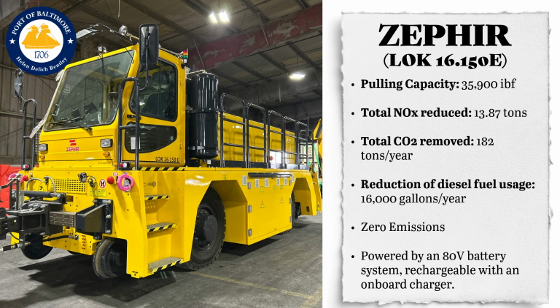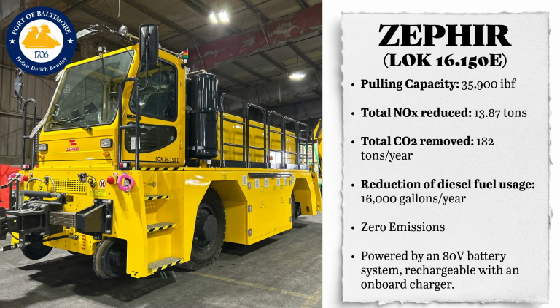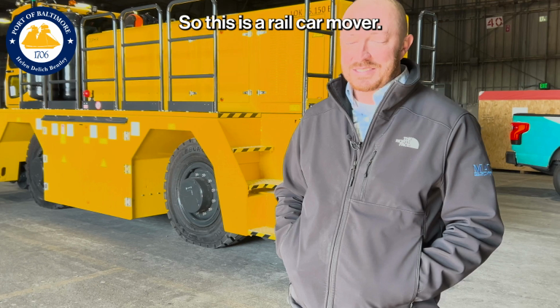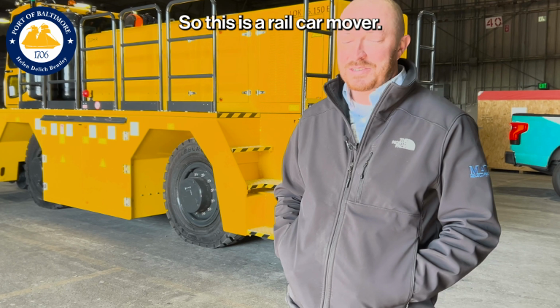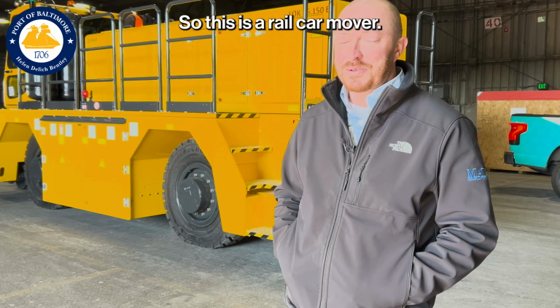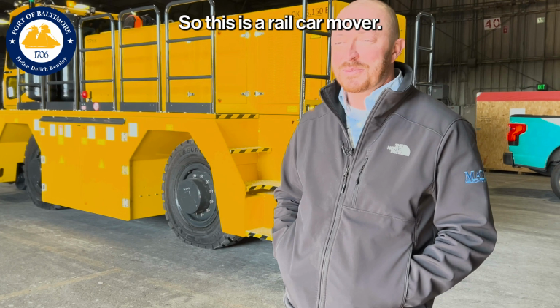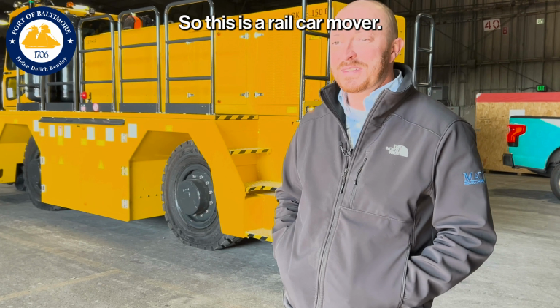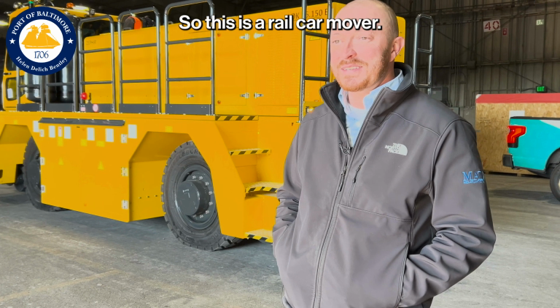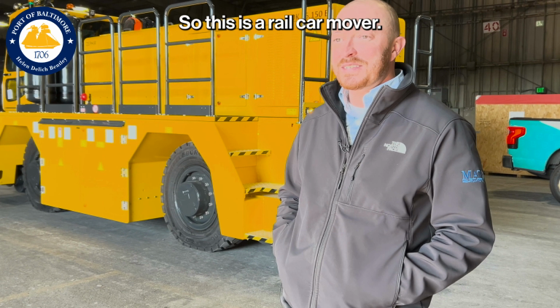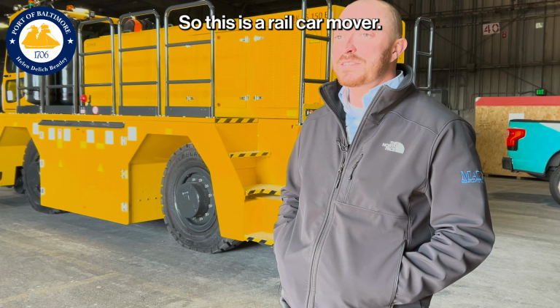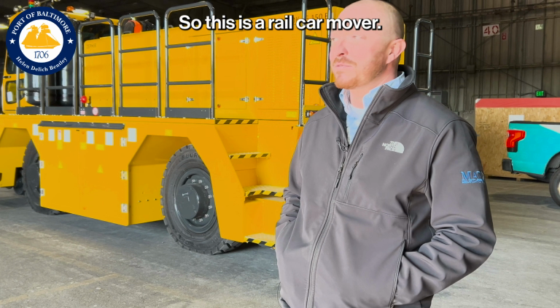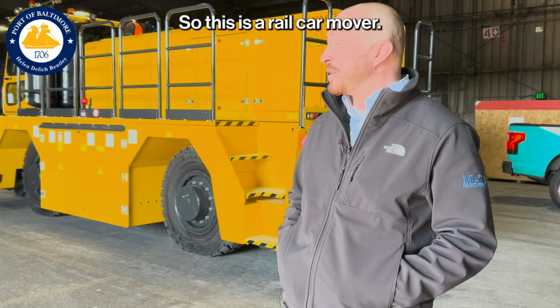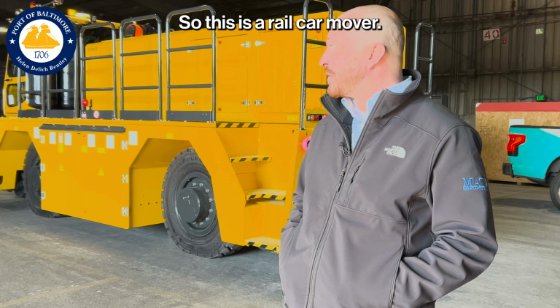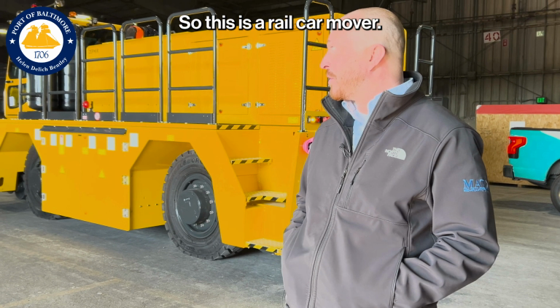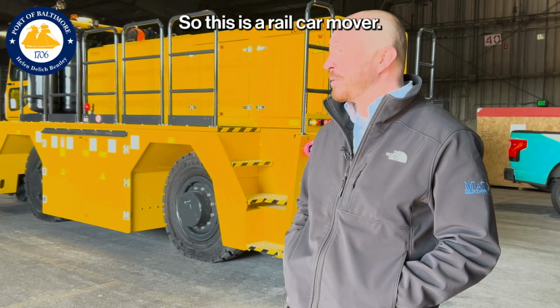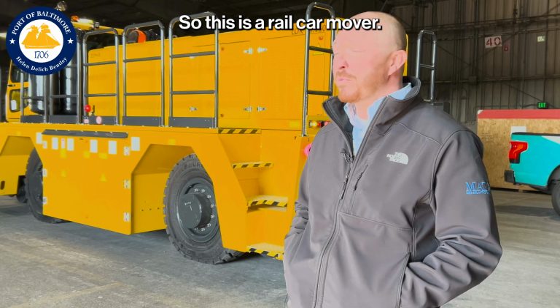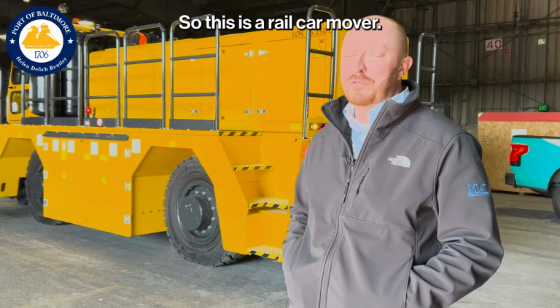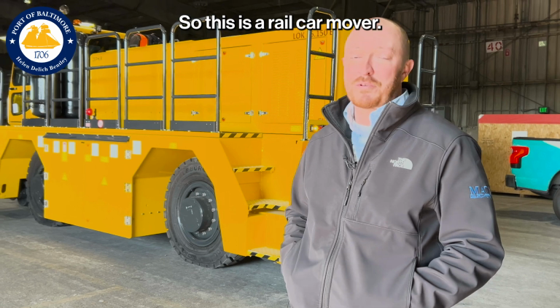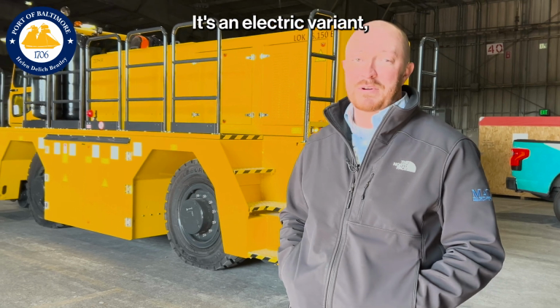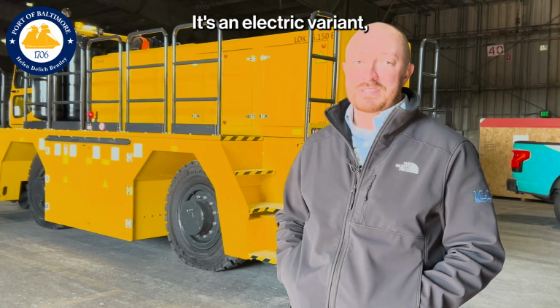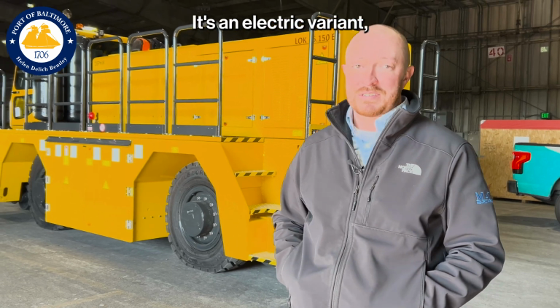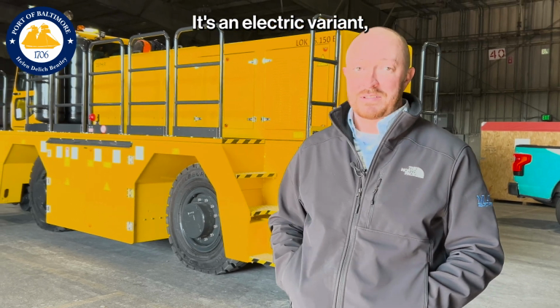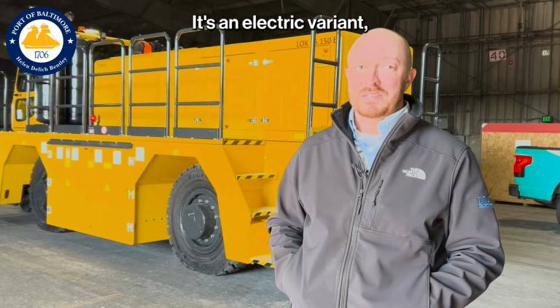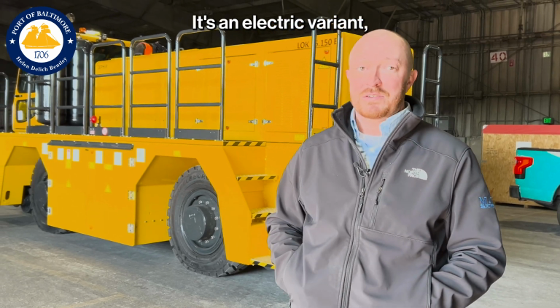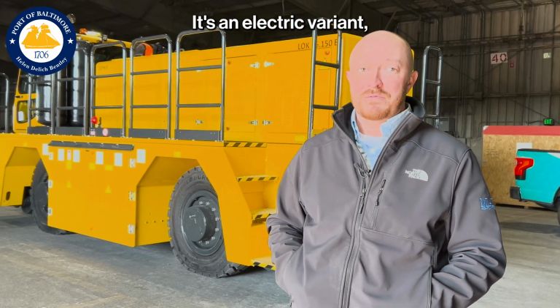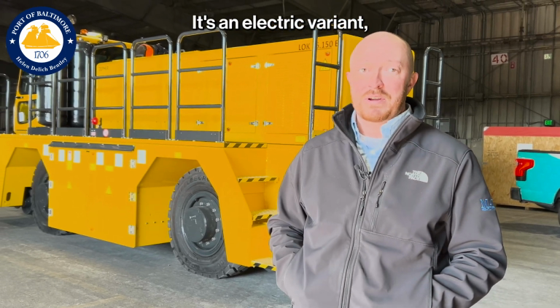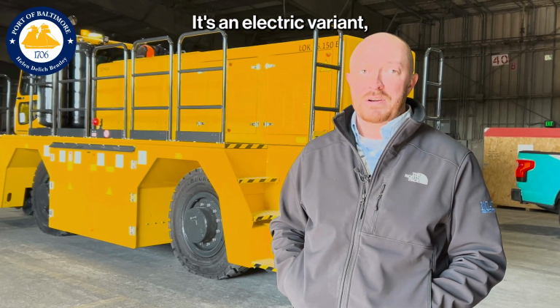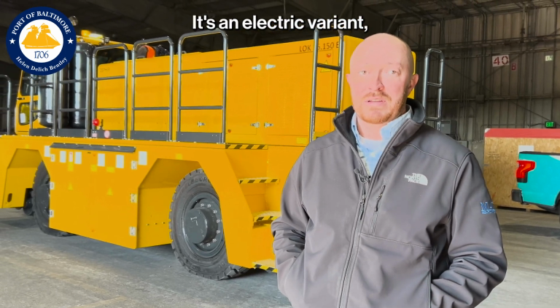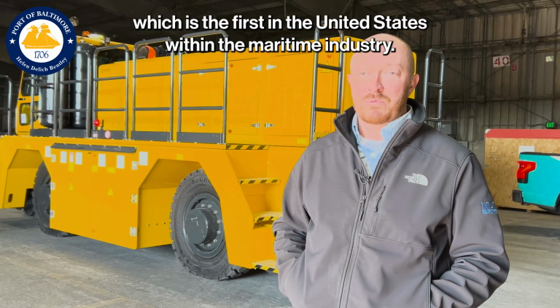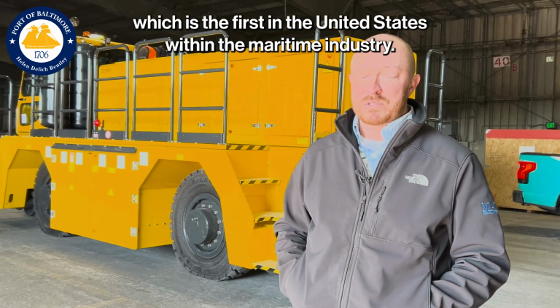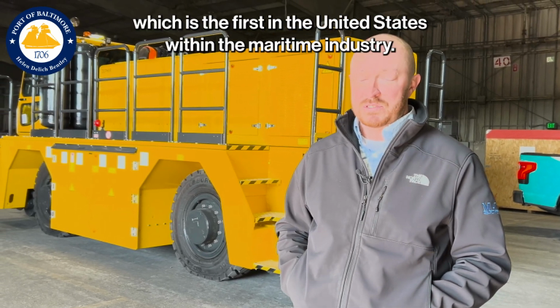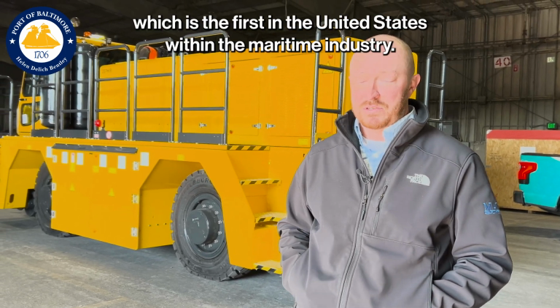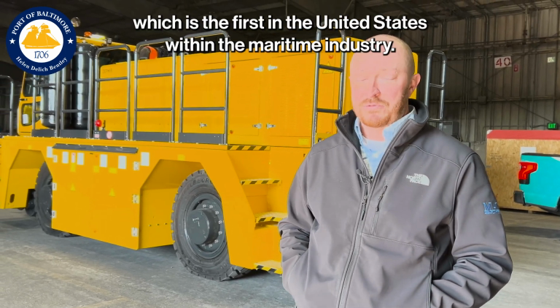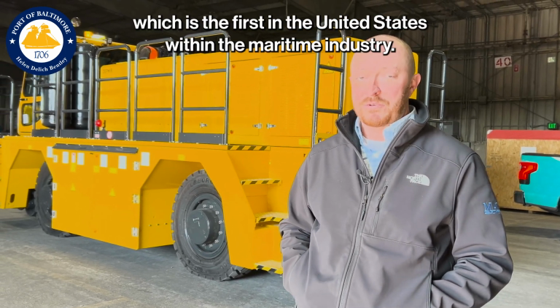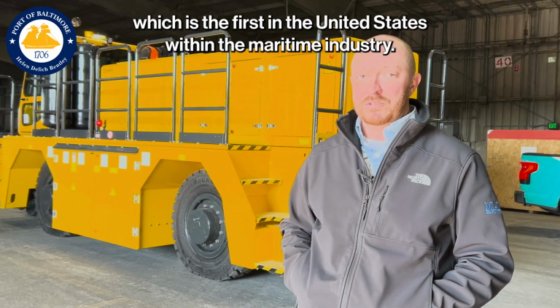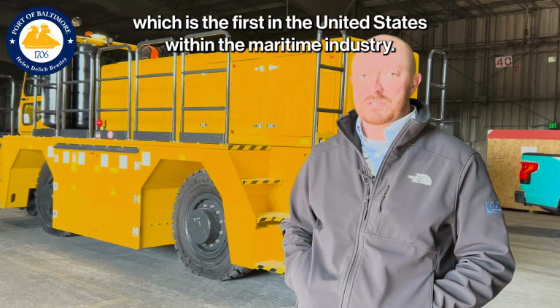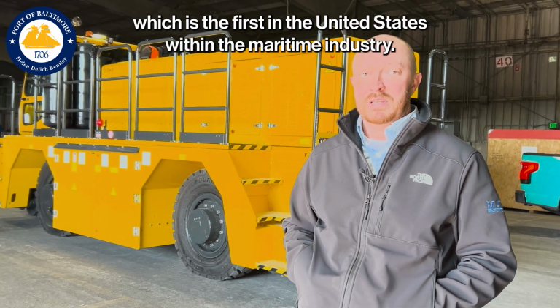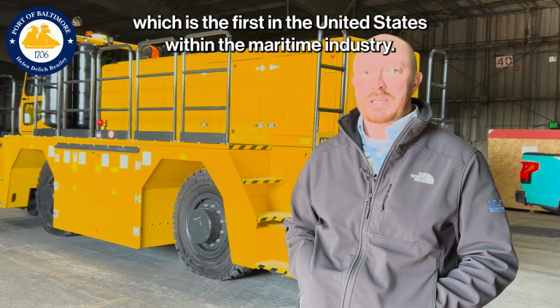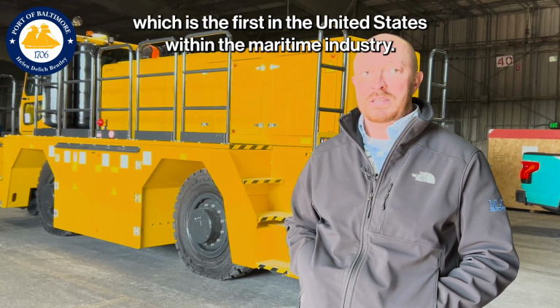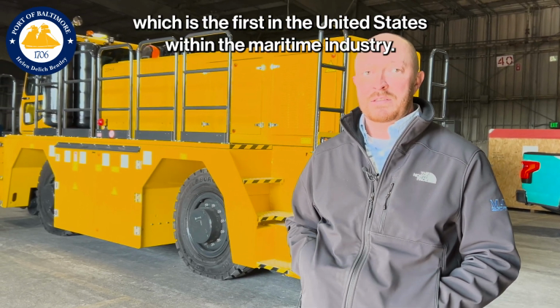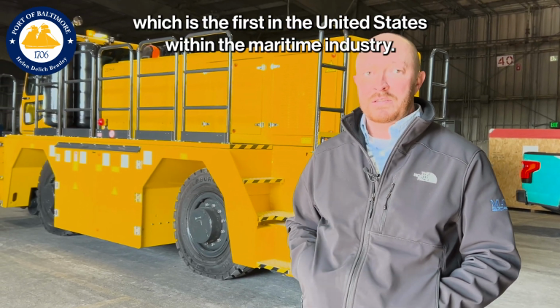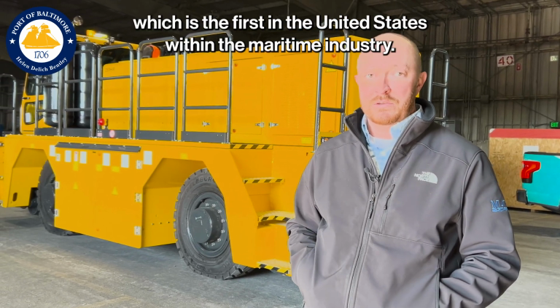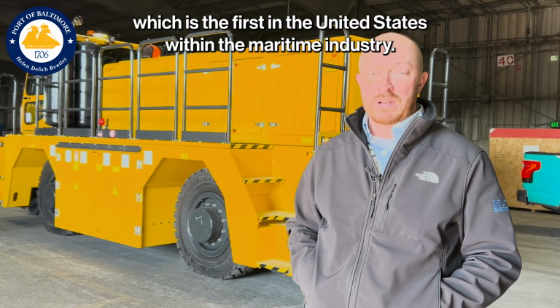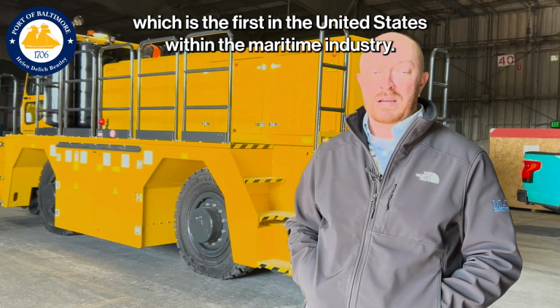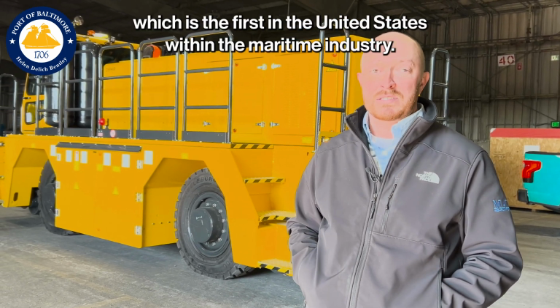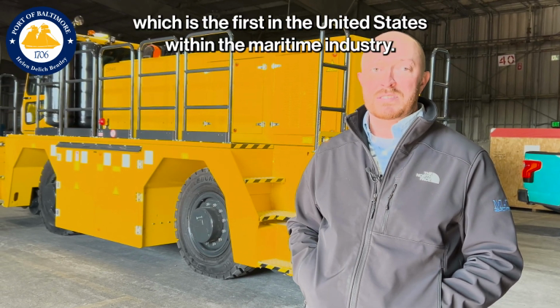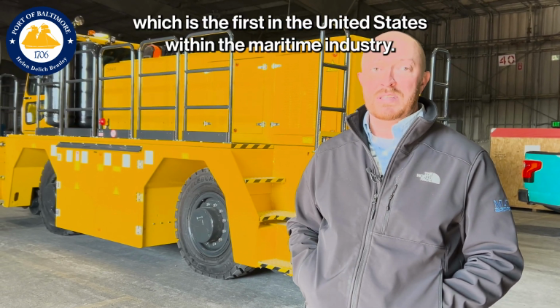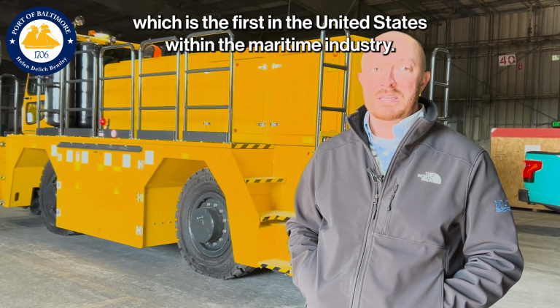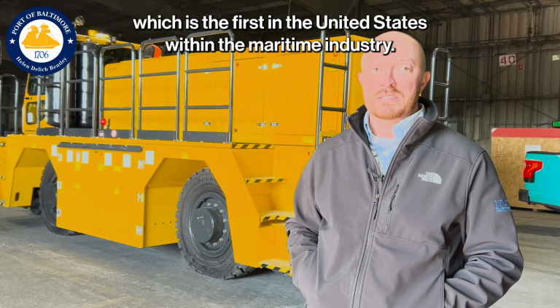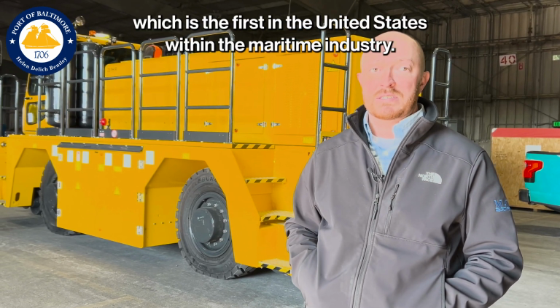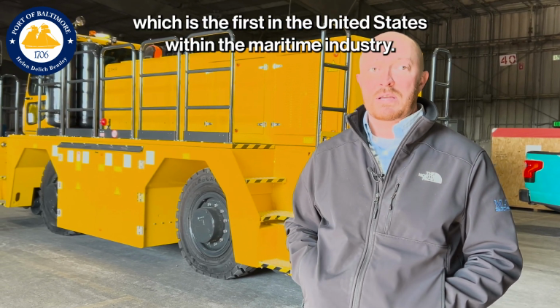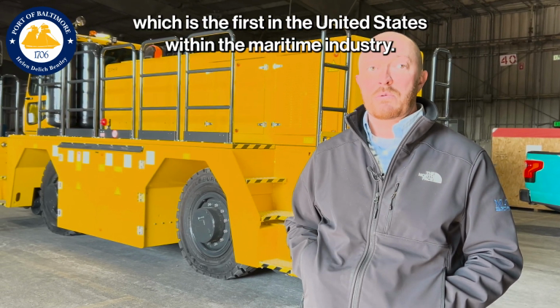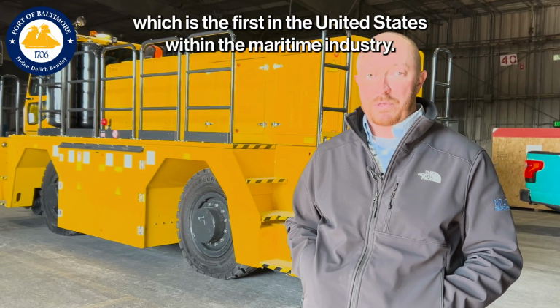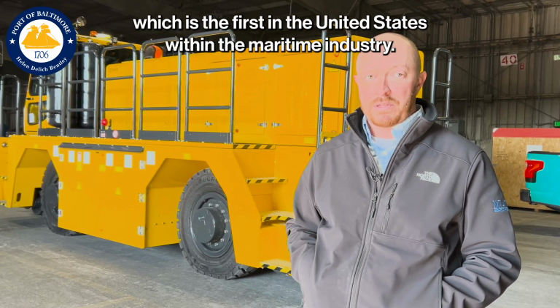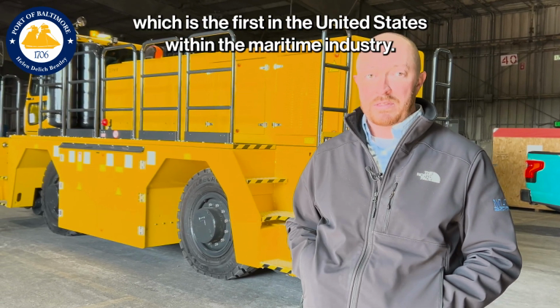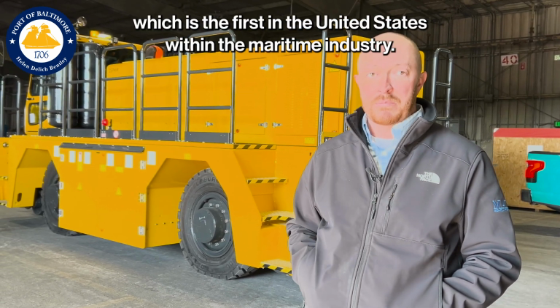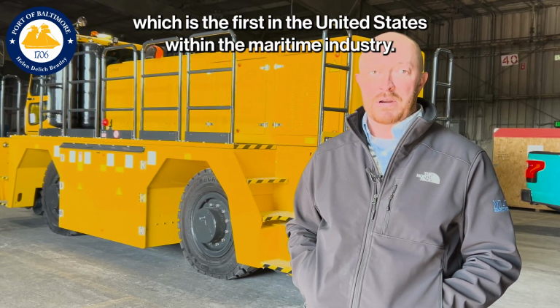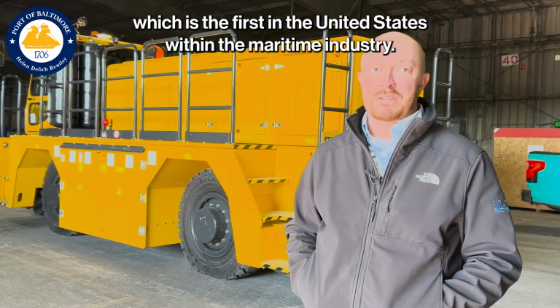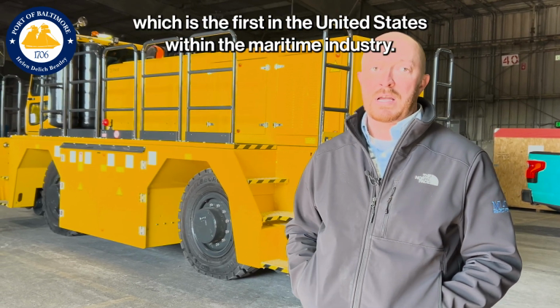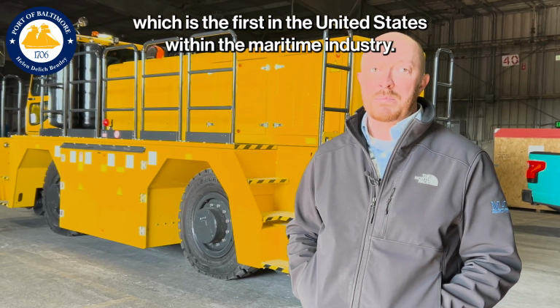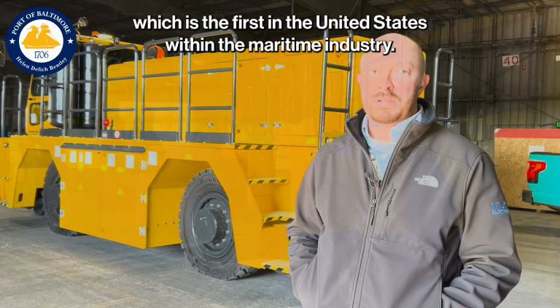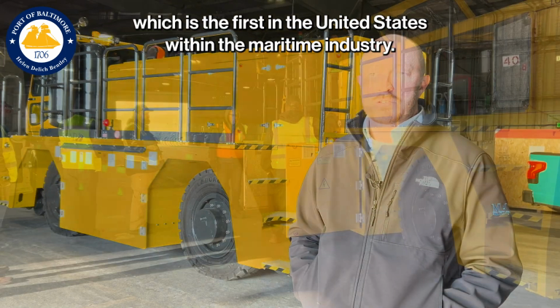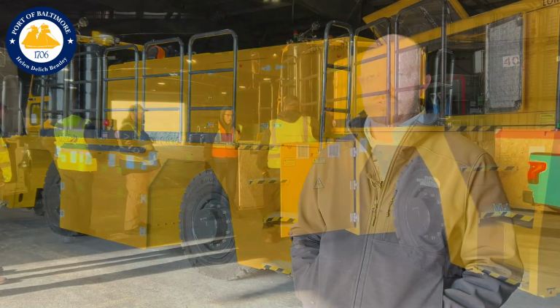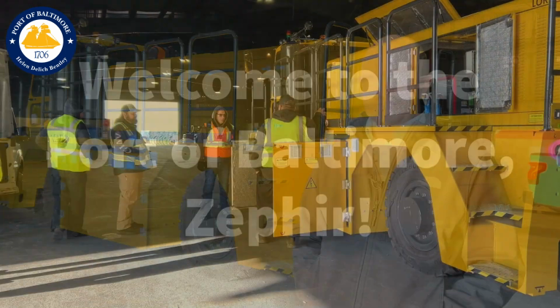This is a real car mover — it's an electric variant, which is the first in the United States within the maritime industry. We'll be right back.